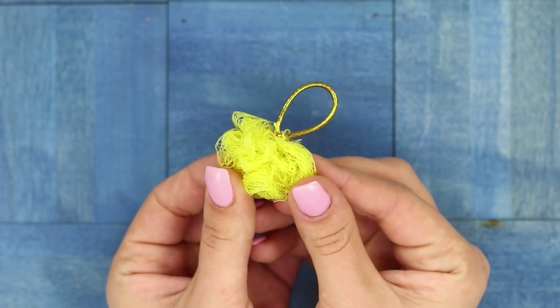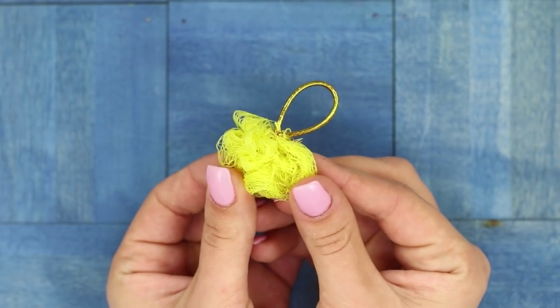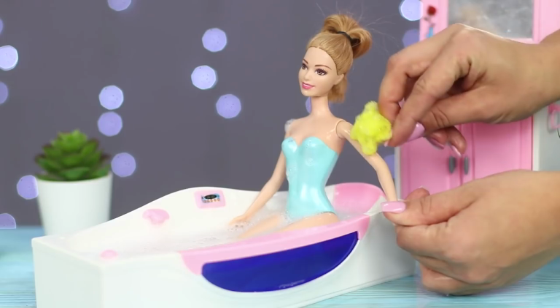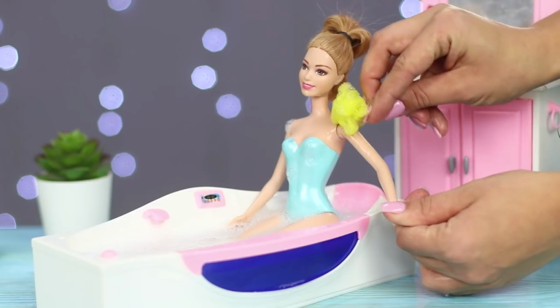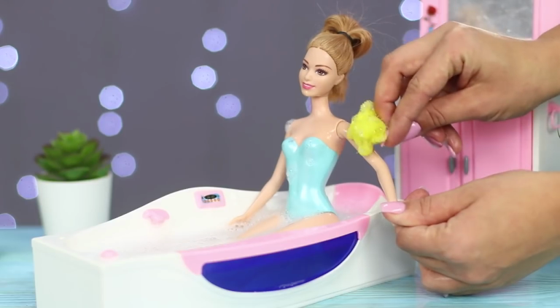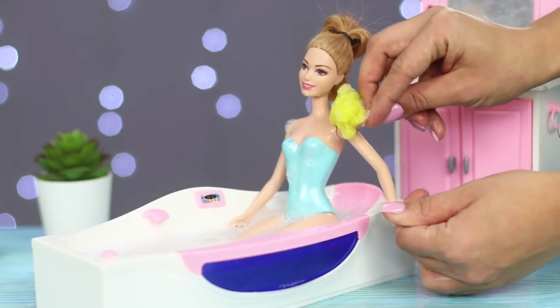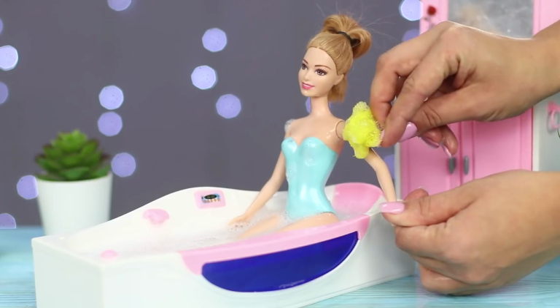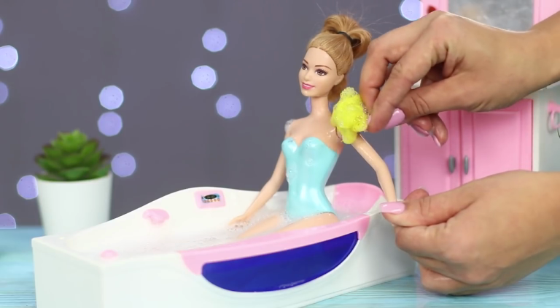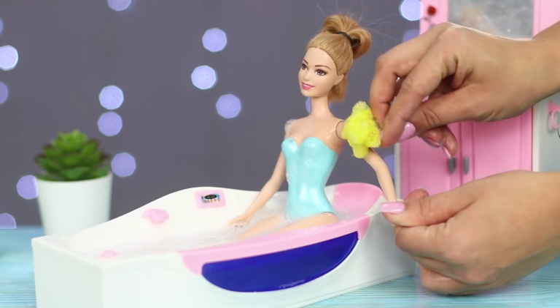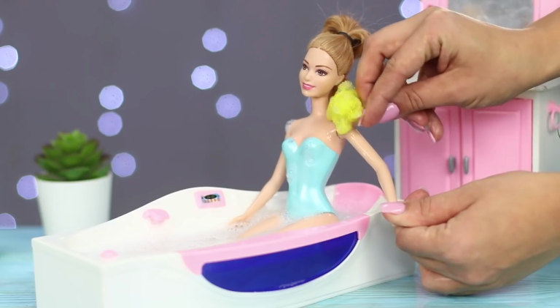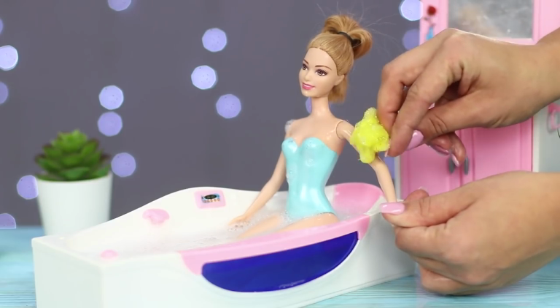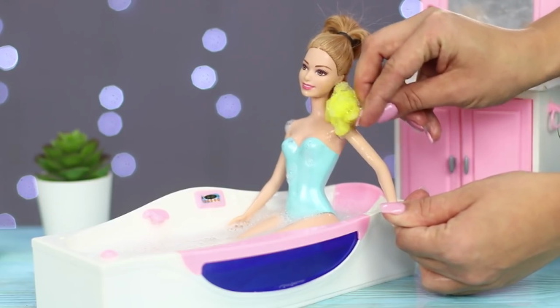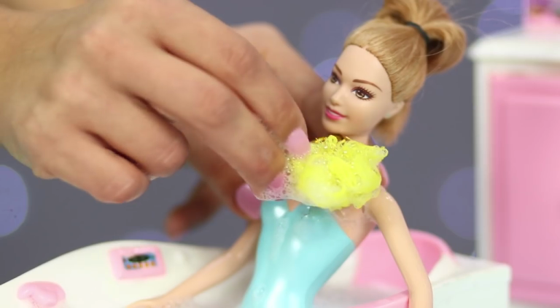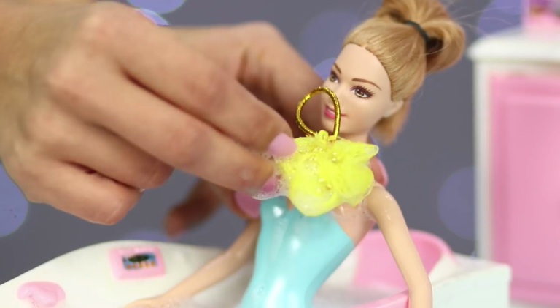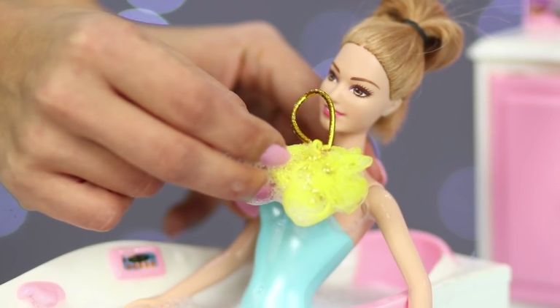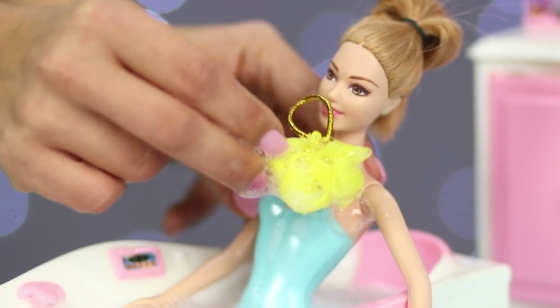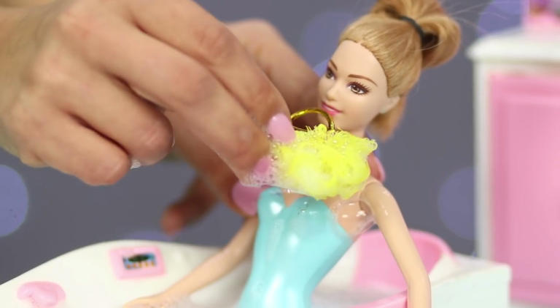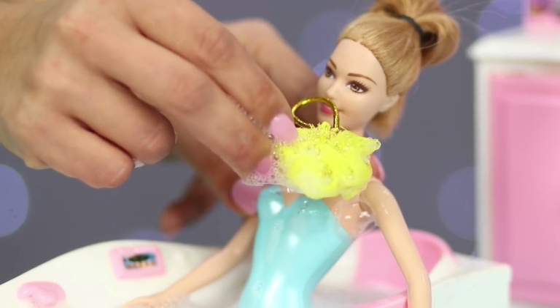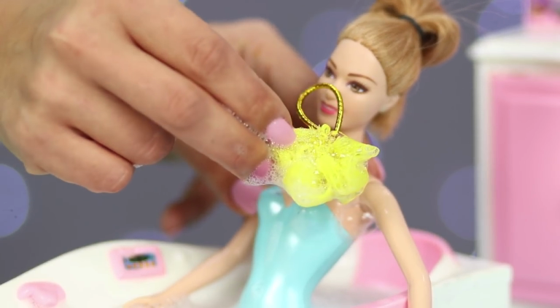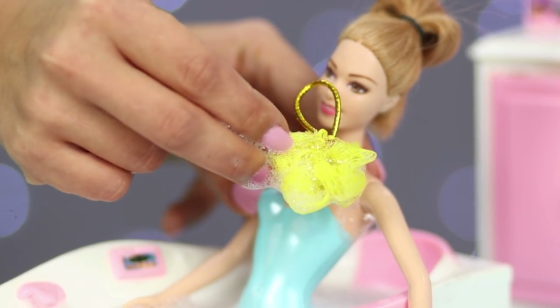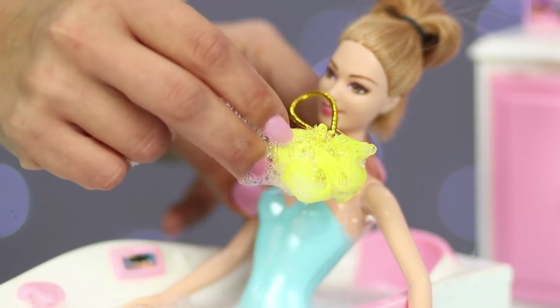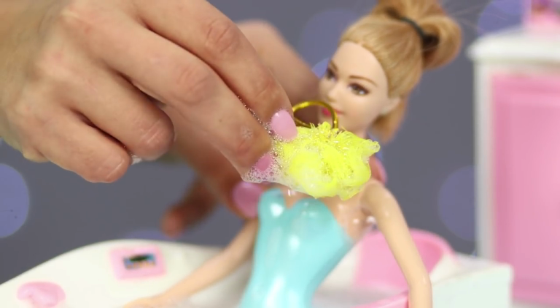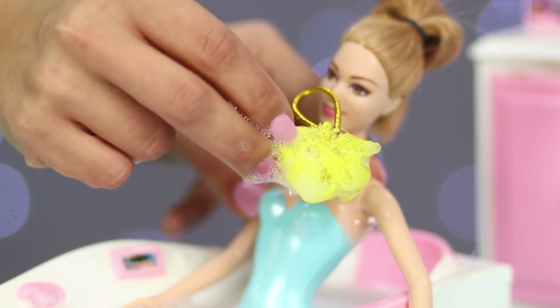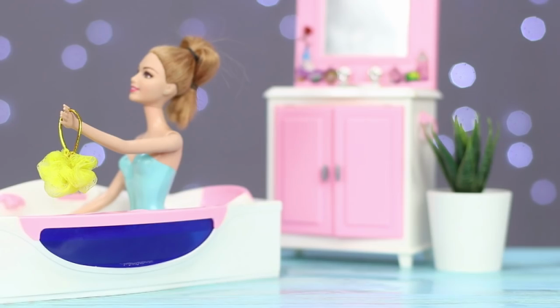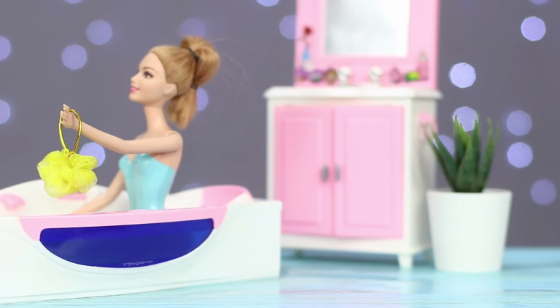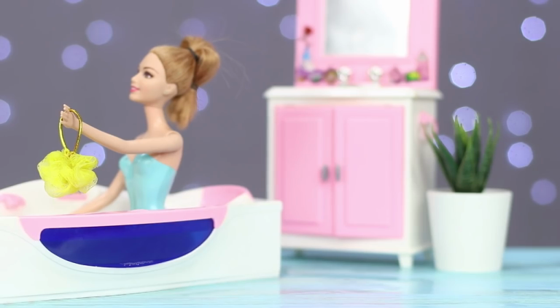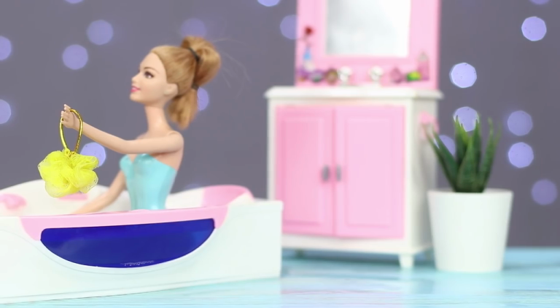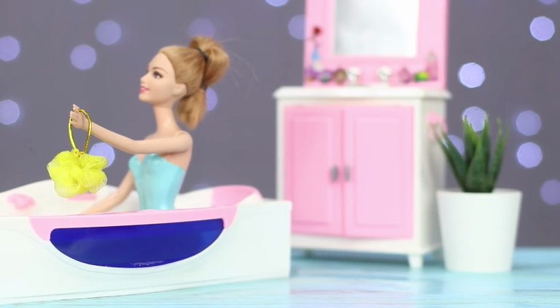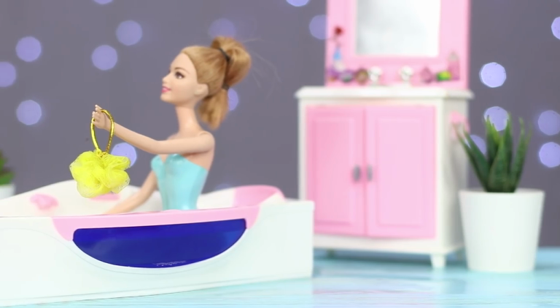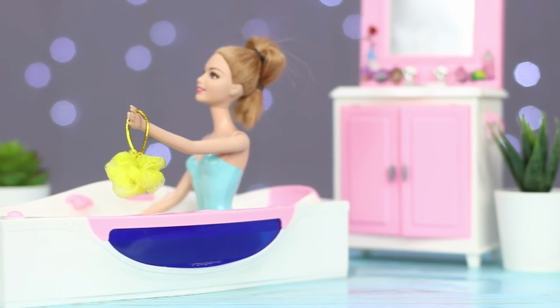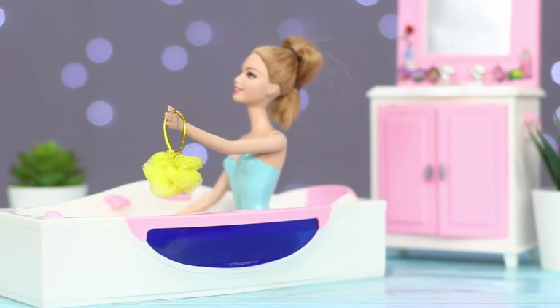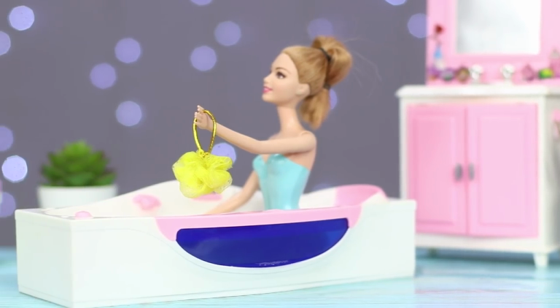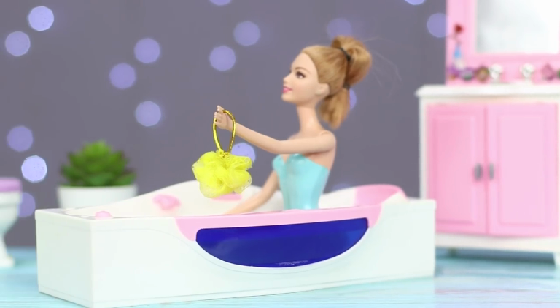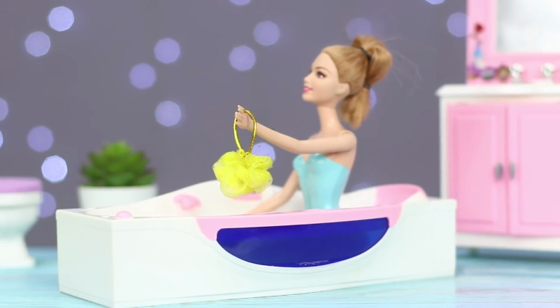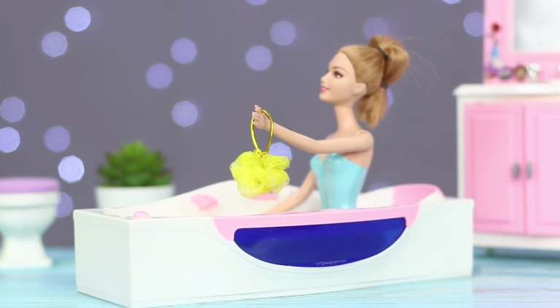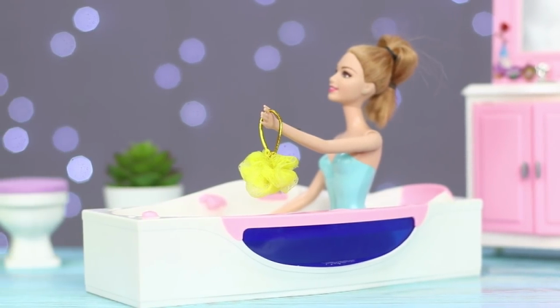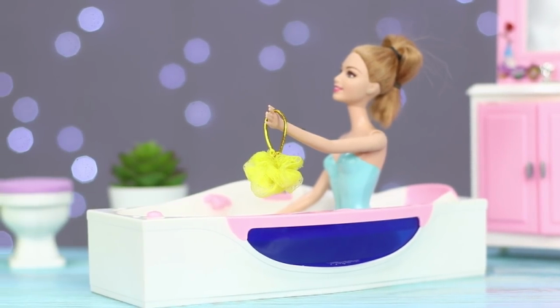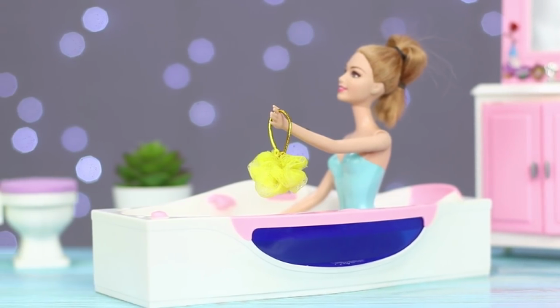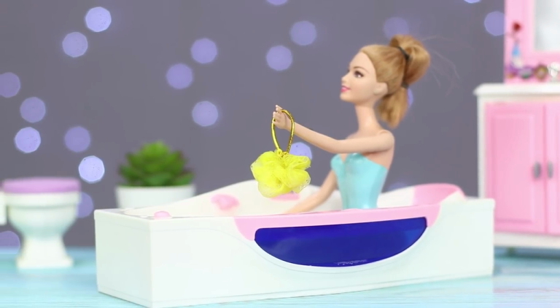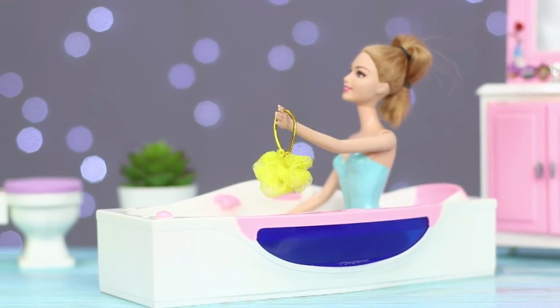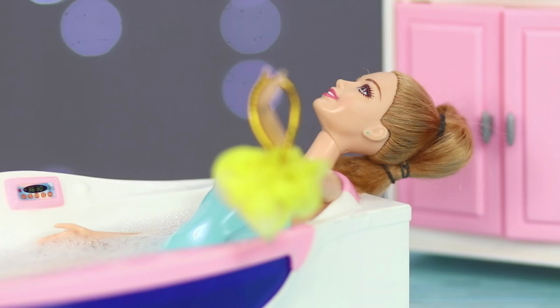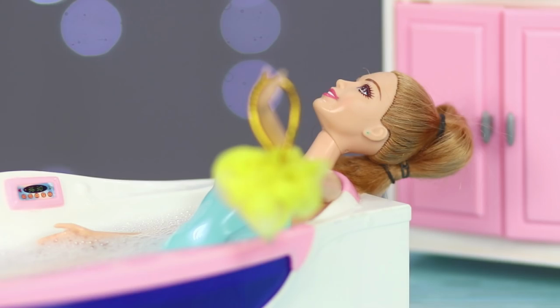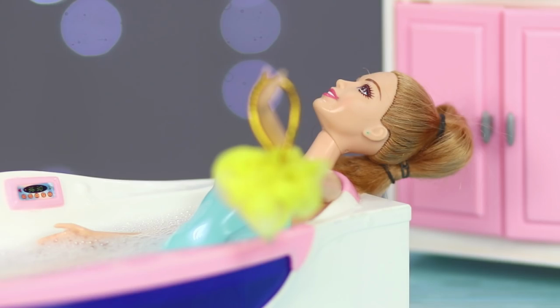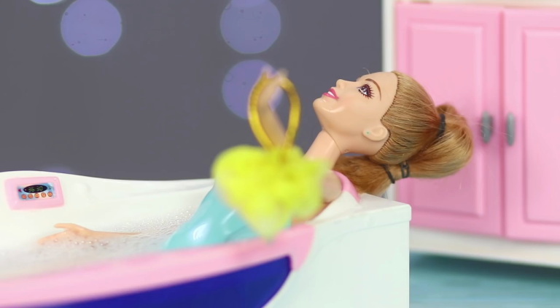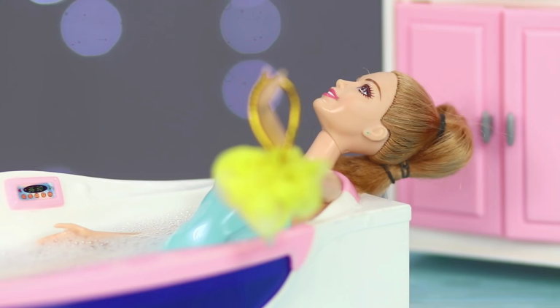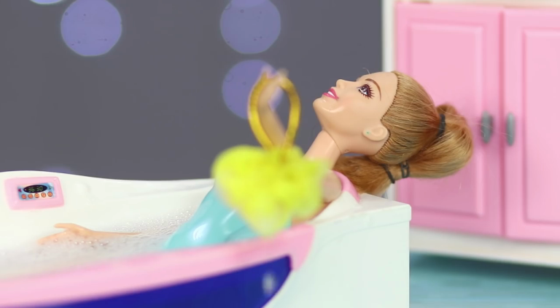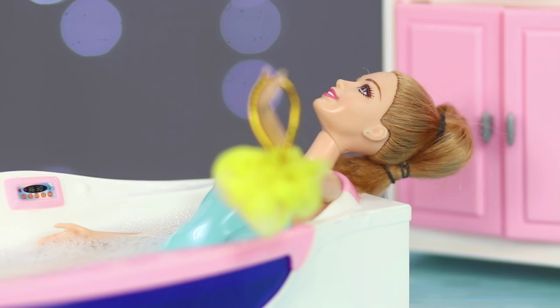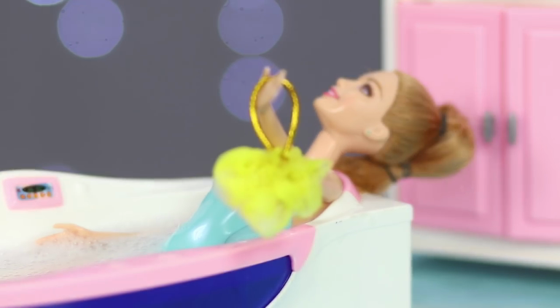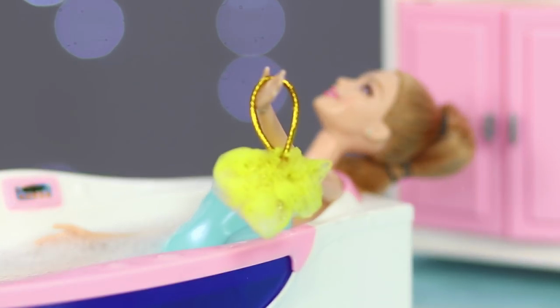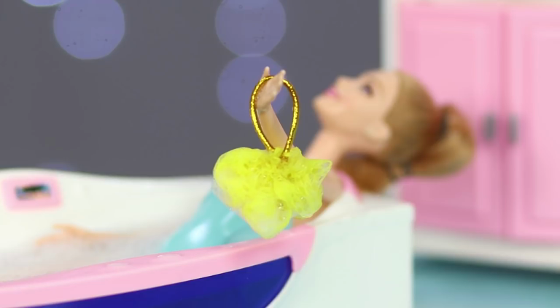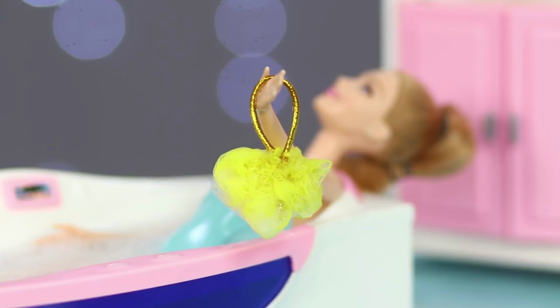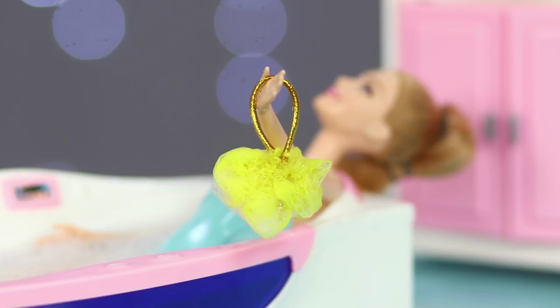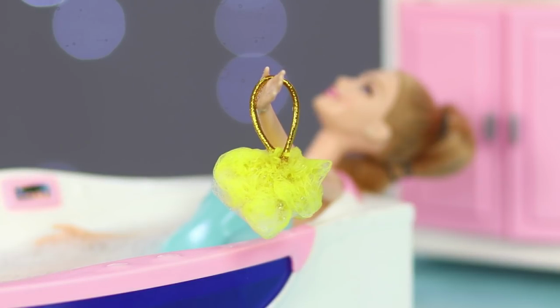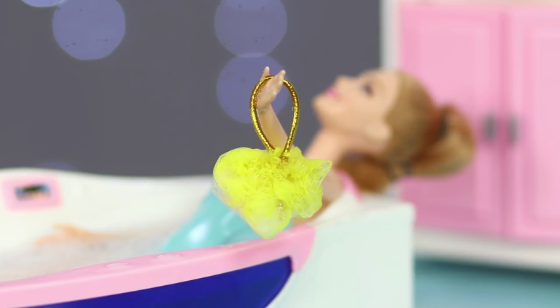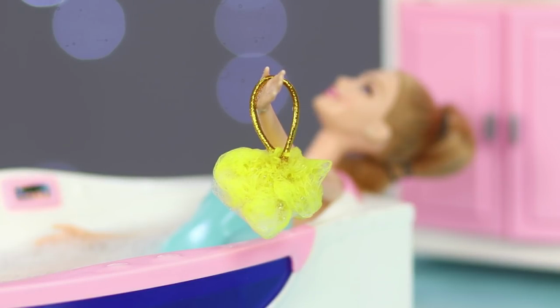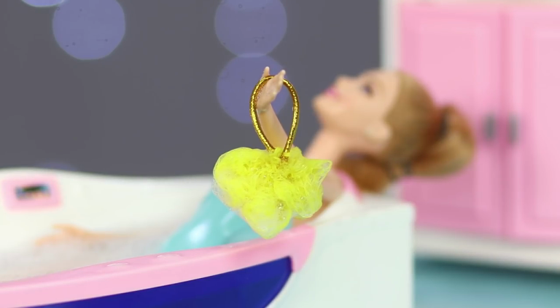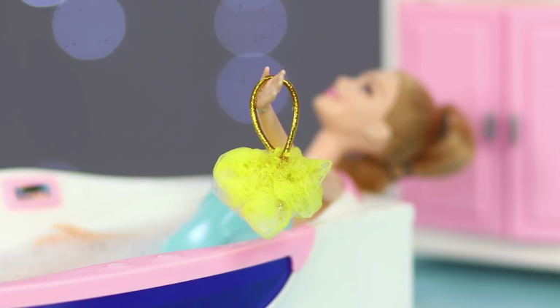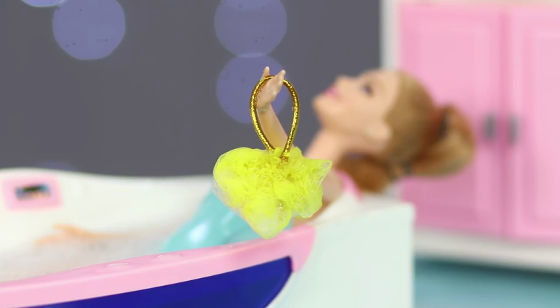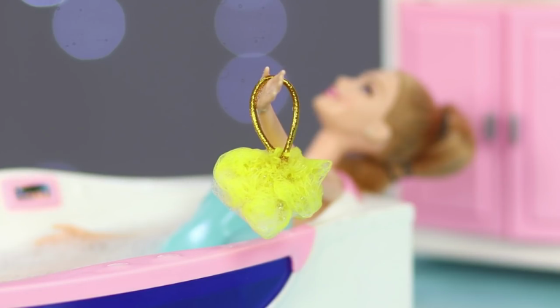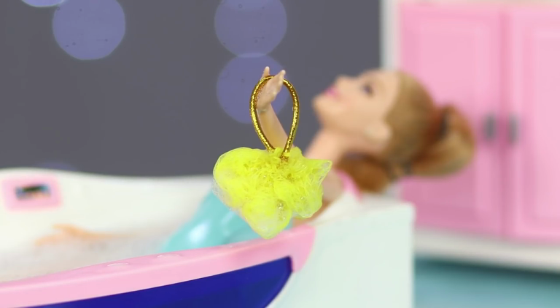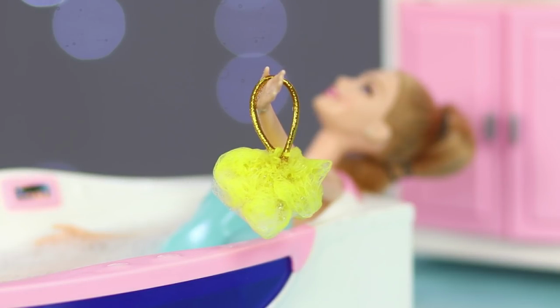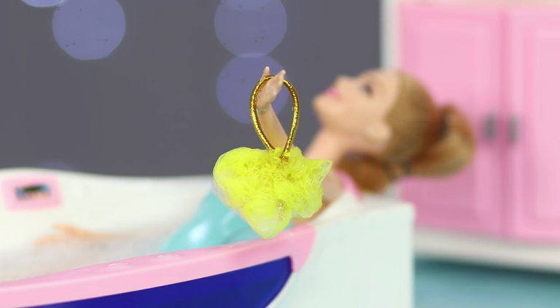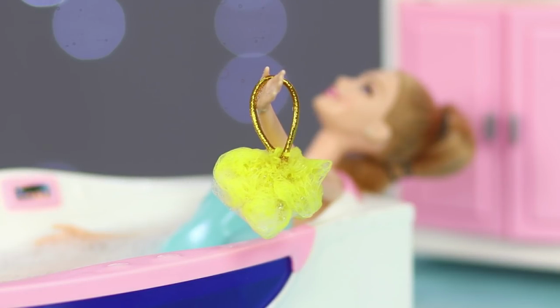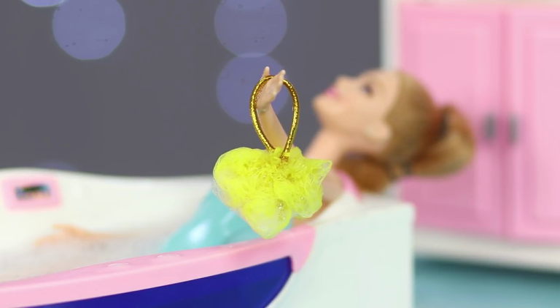A loofah for Barbie is ready! Barbie loves to wash and splash in a warm bath — she was probably Ariel in her past life.